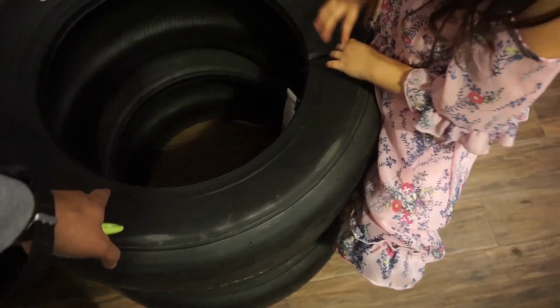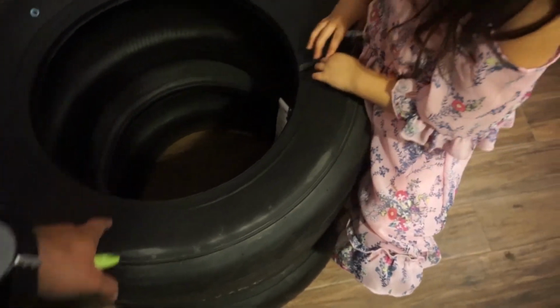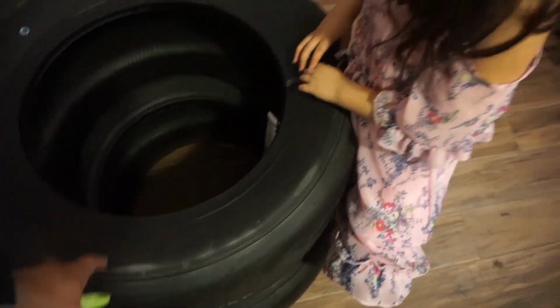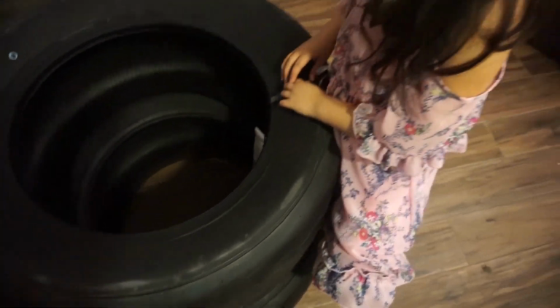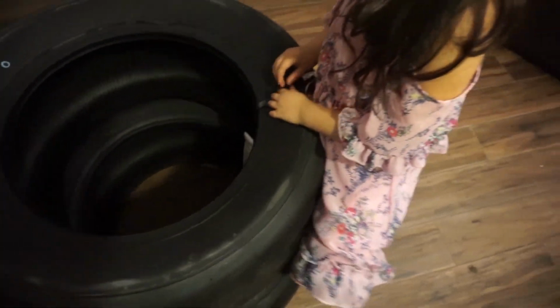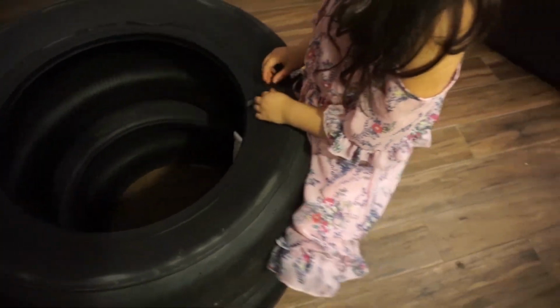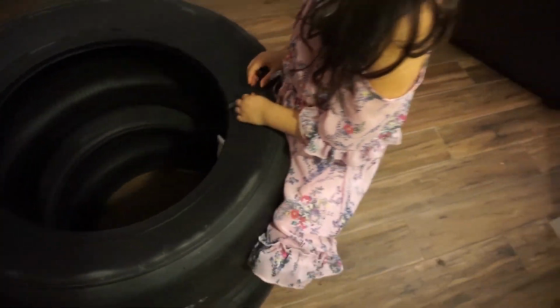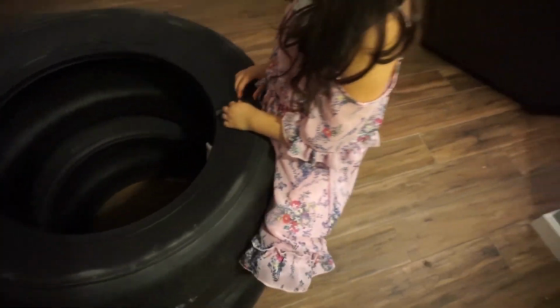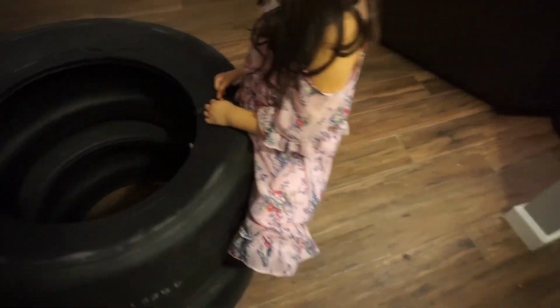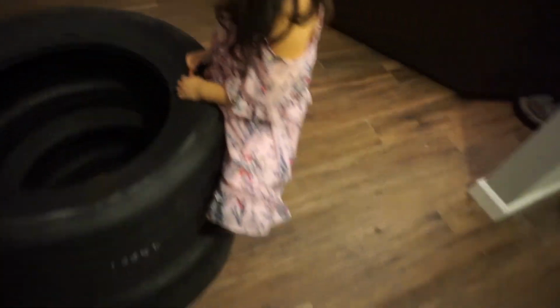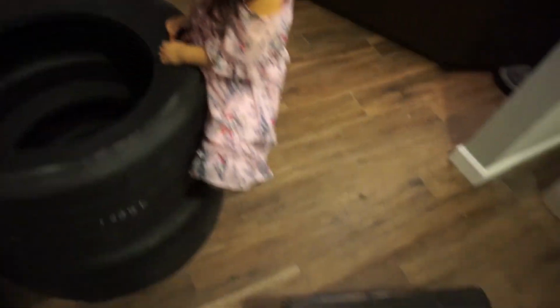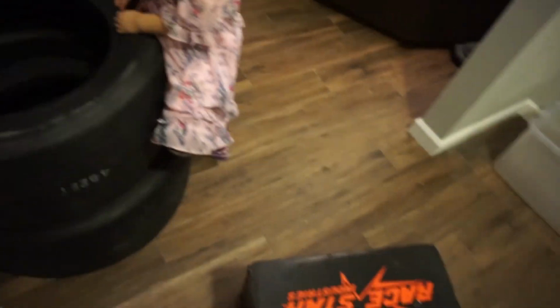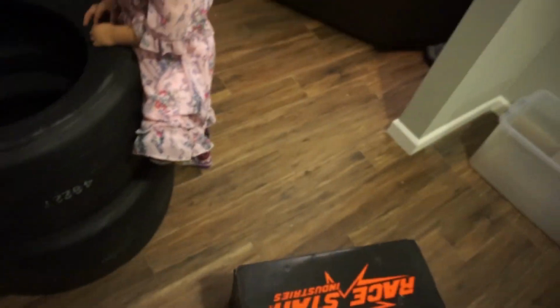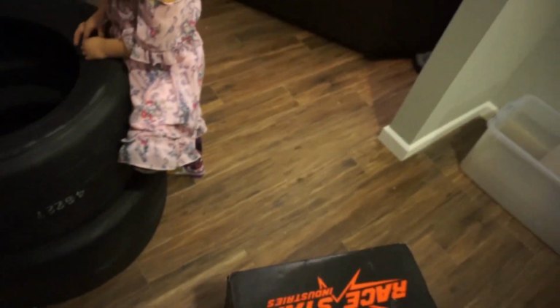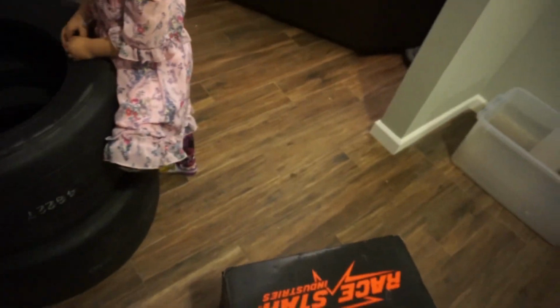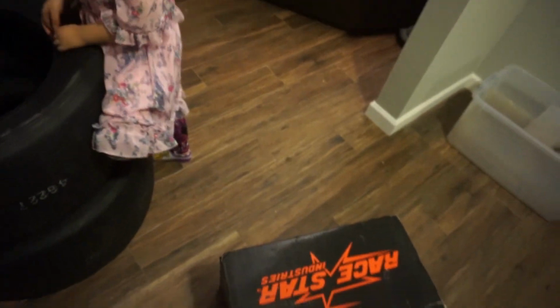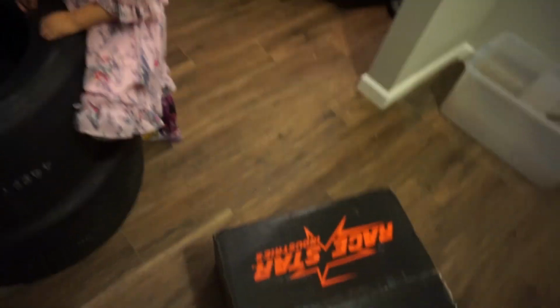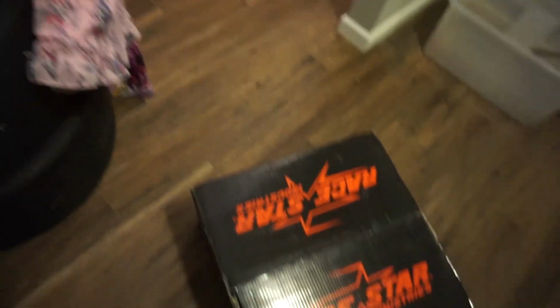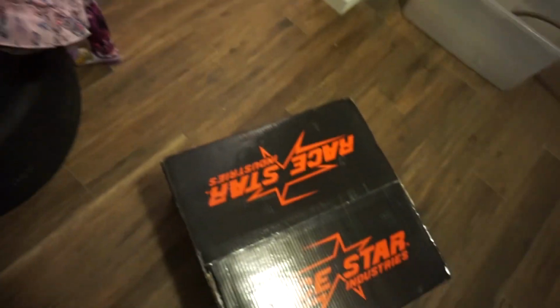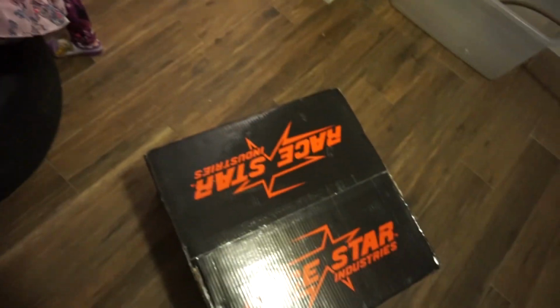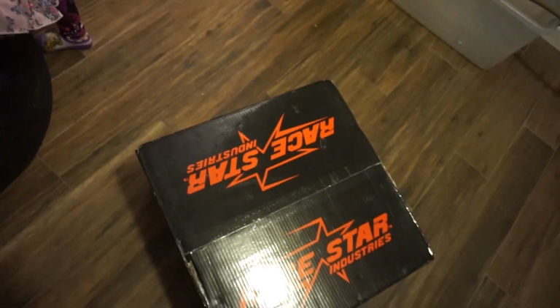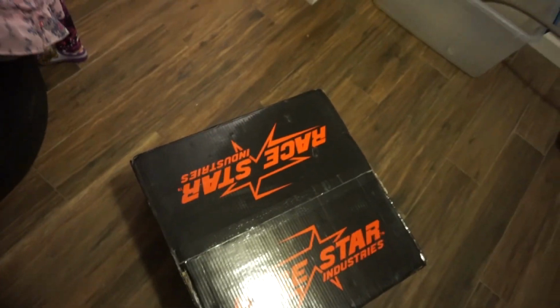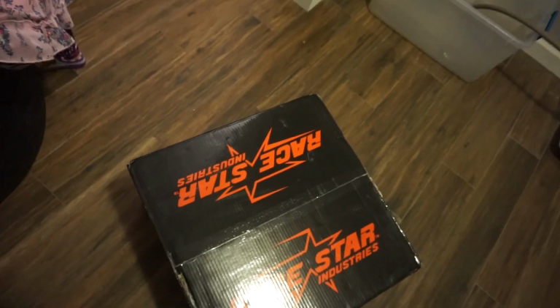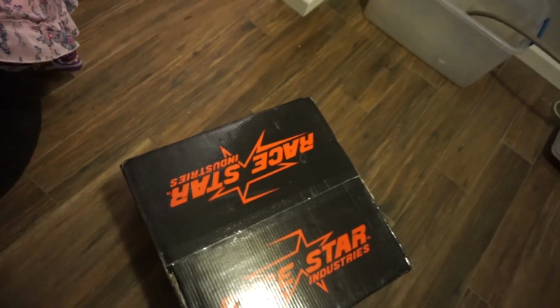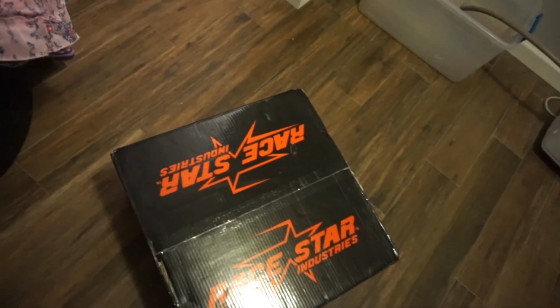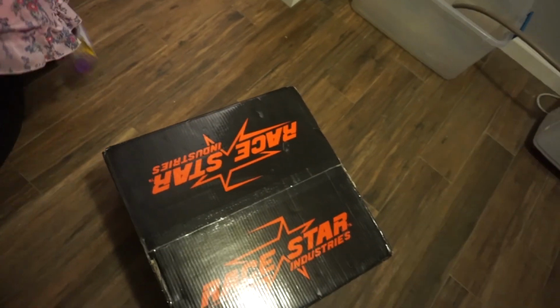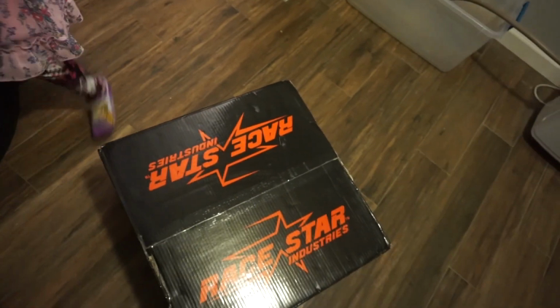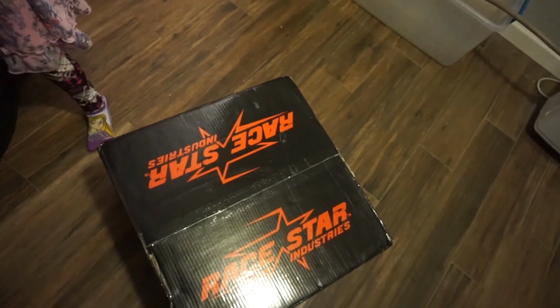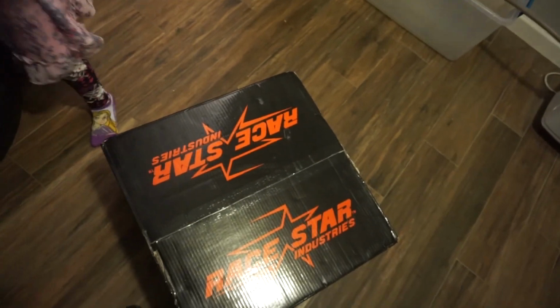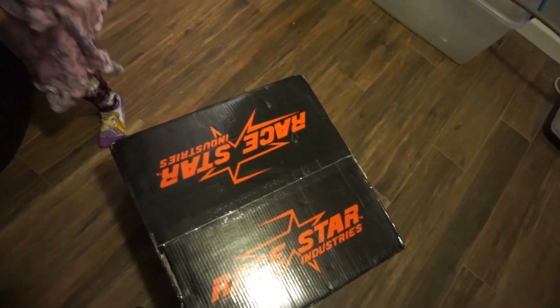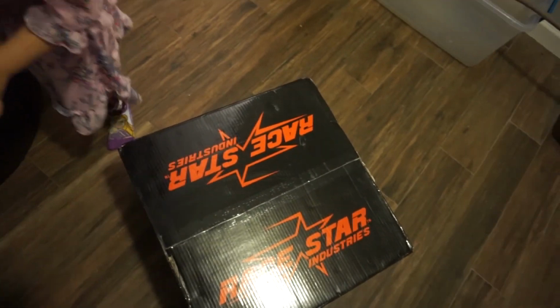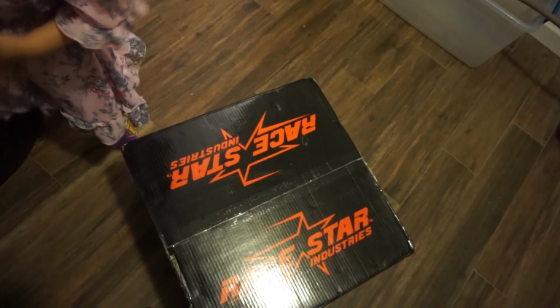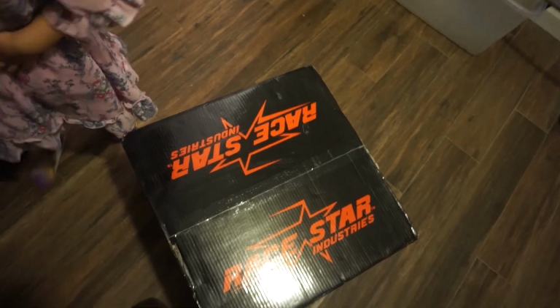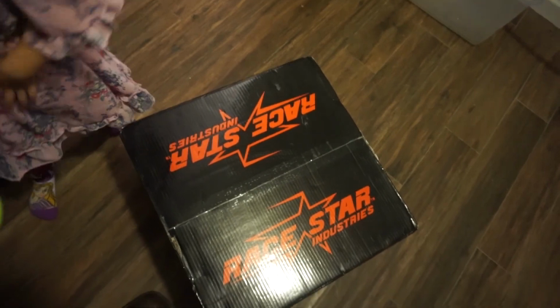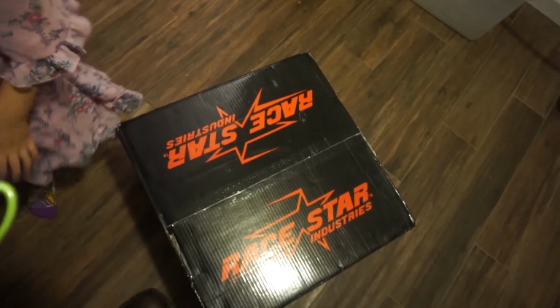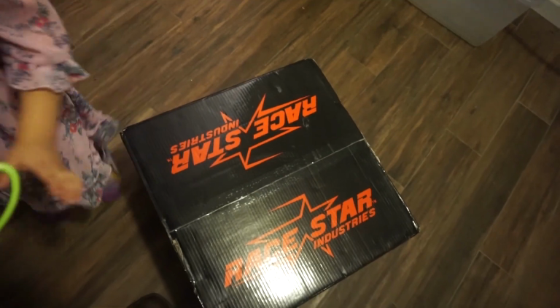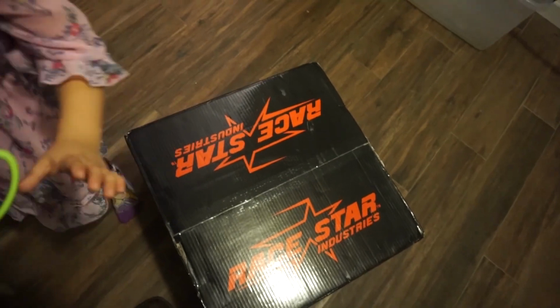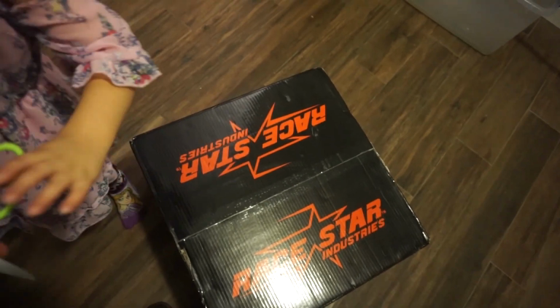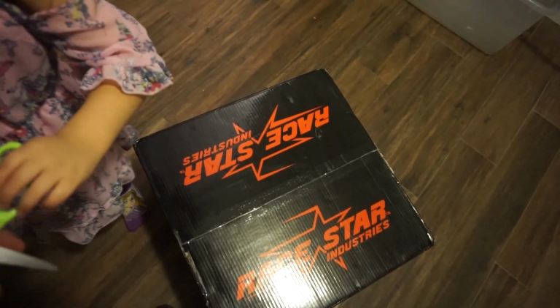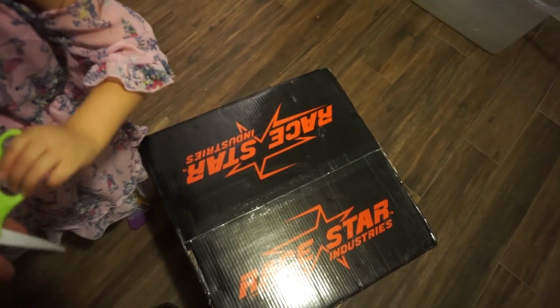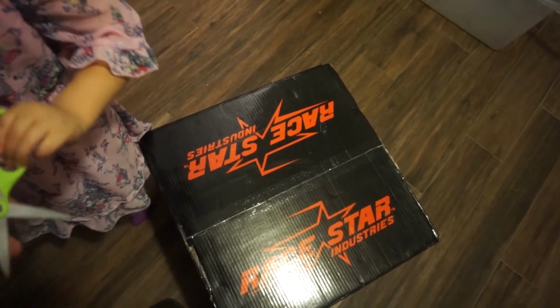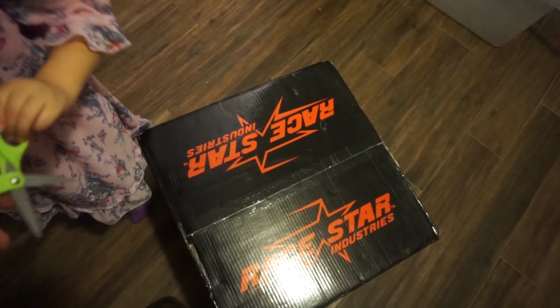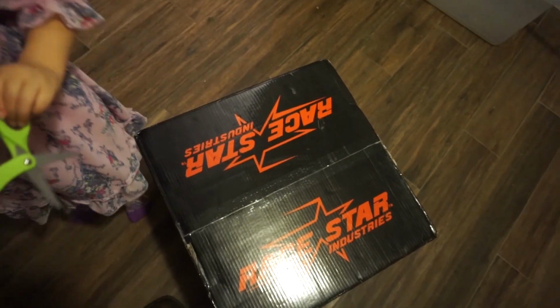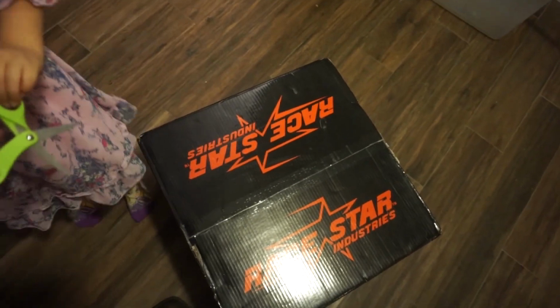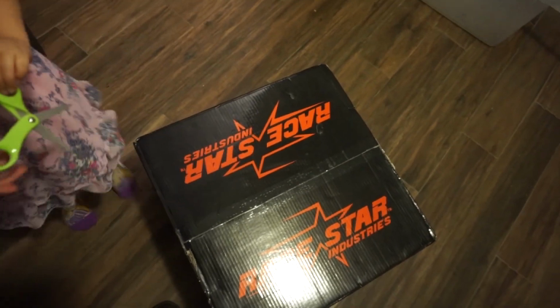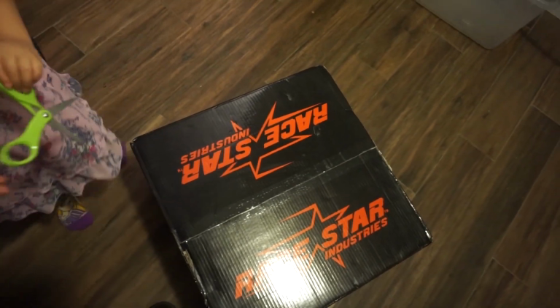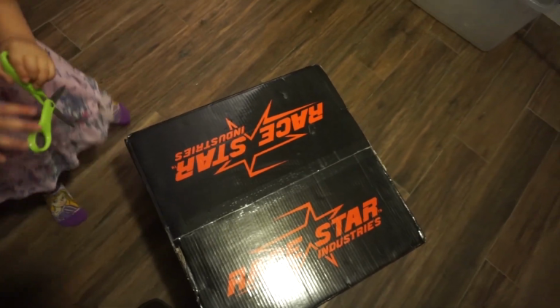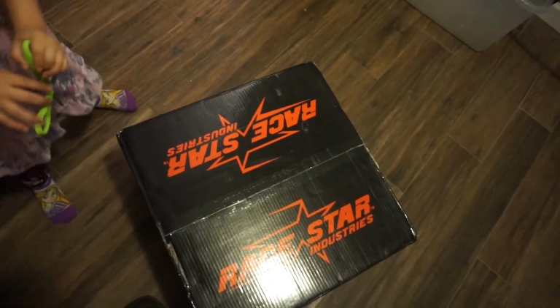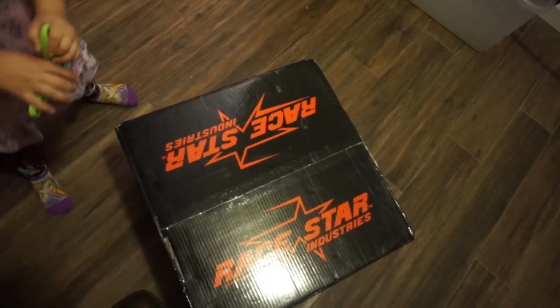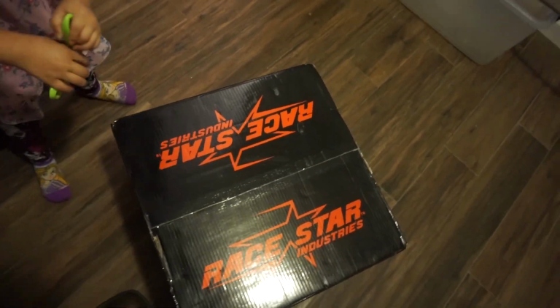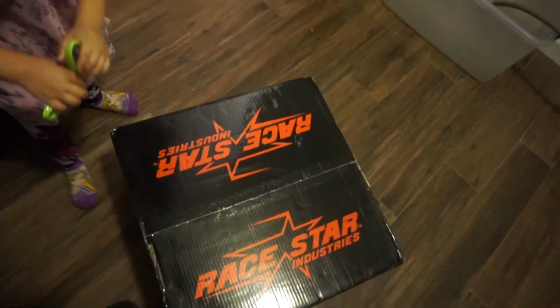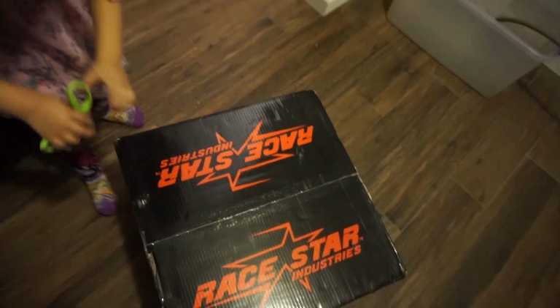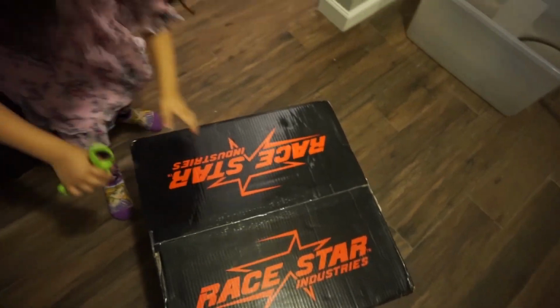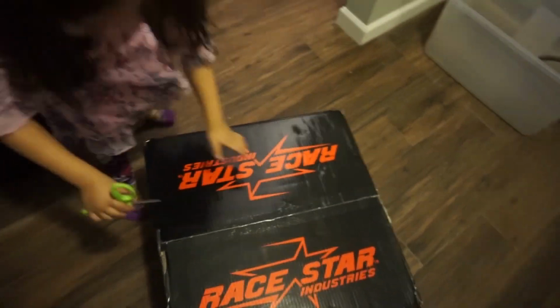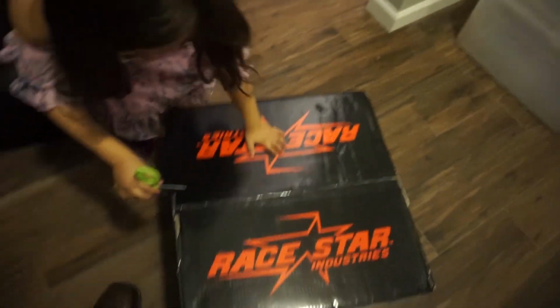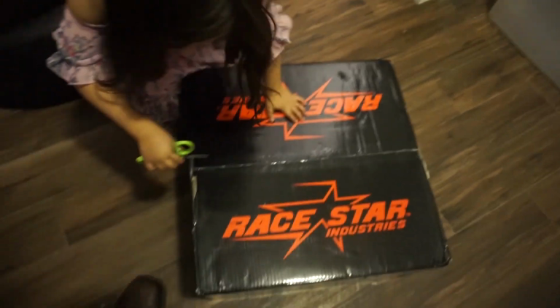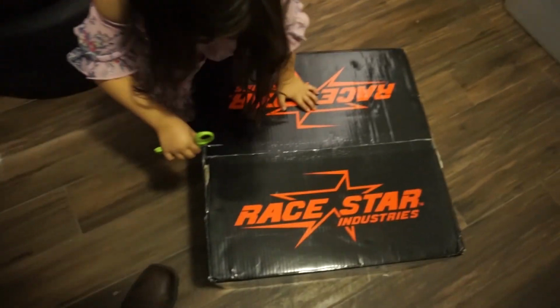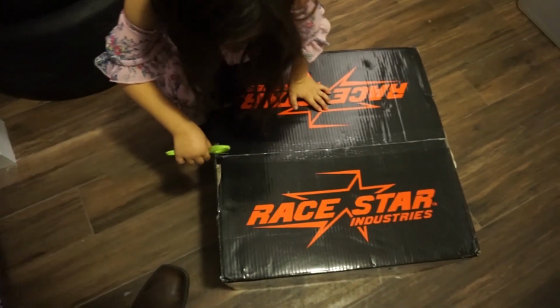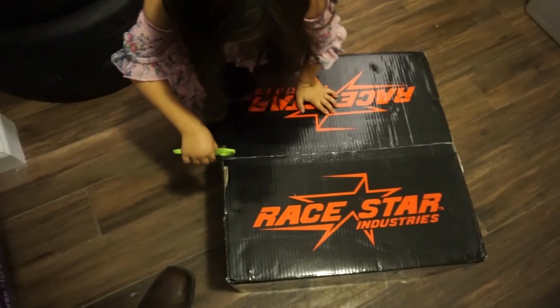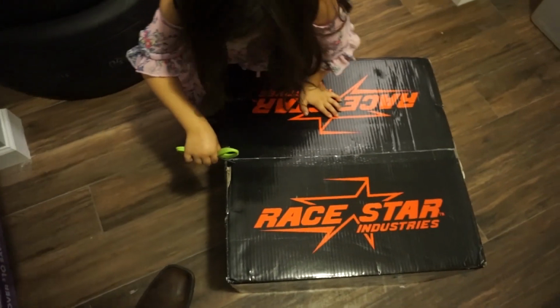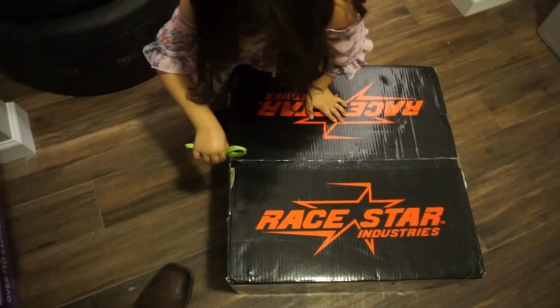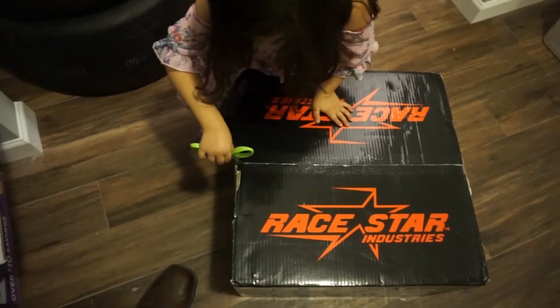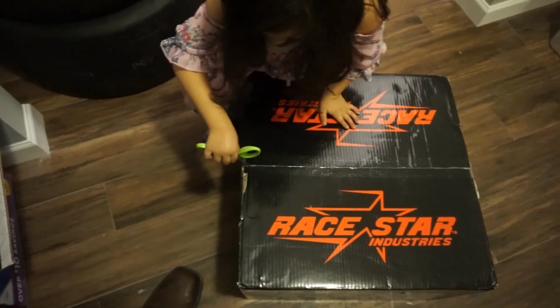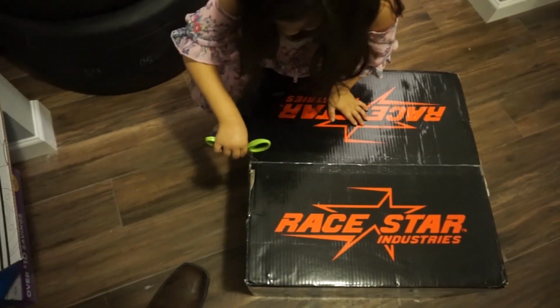That part's called the rim. Look, that's what's in the box. You'll understand it when you see it. I know you wanted to open it. Just be really careful.